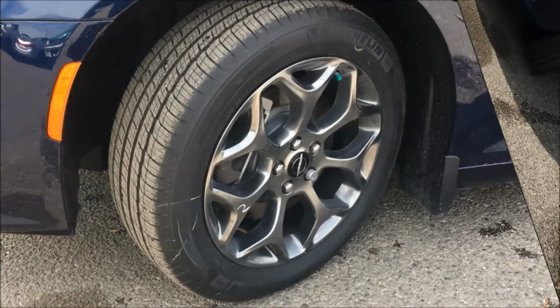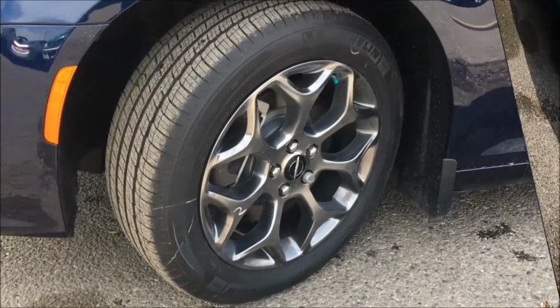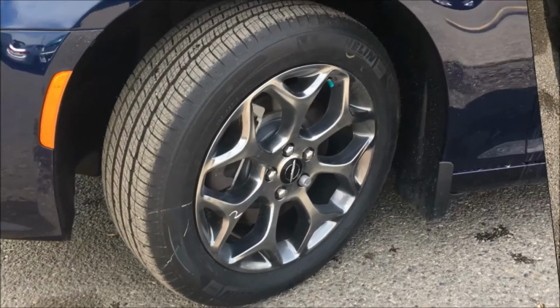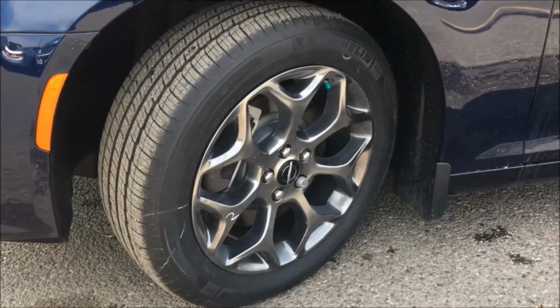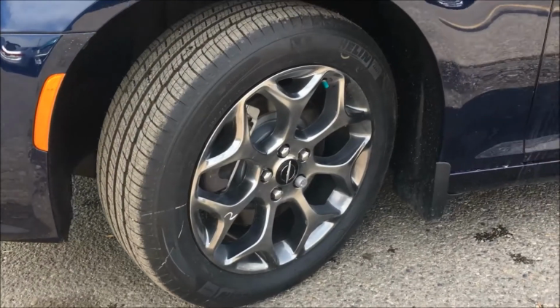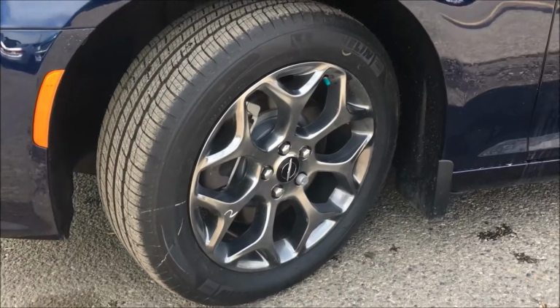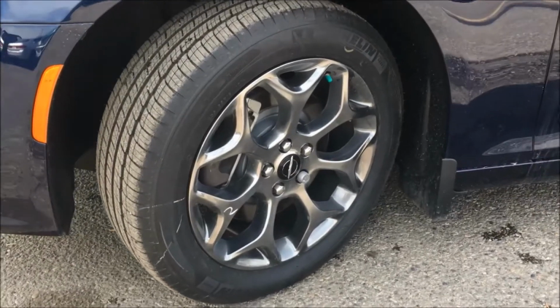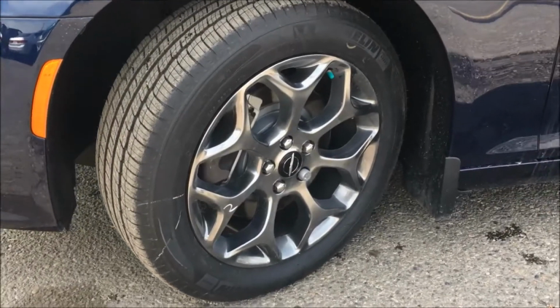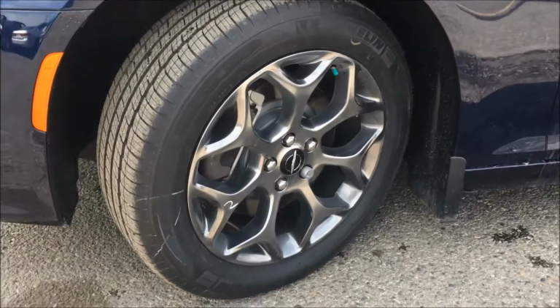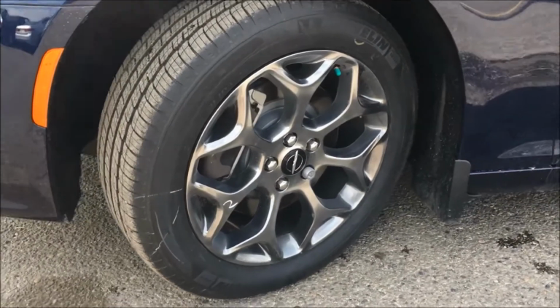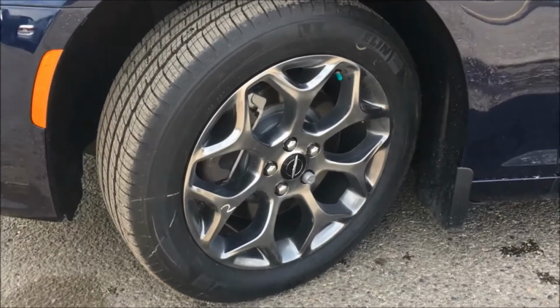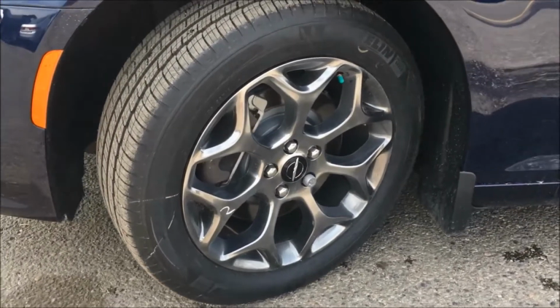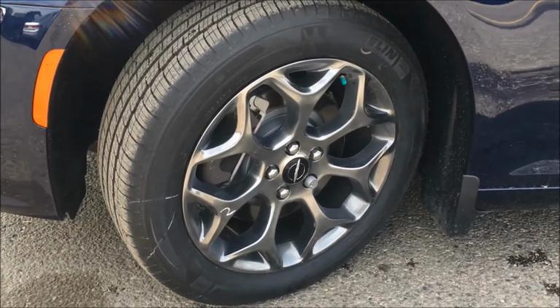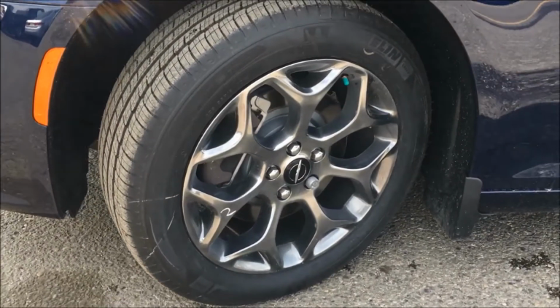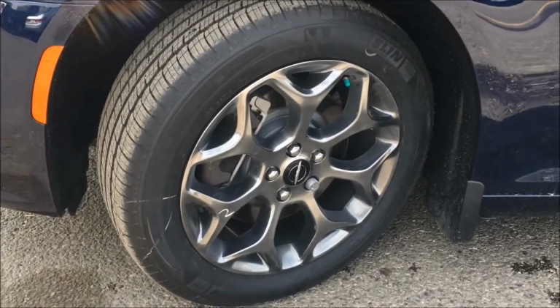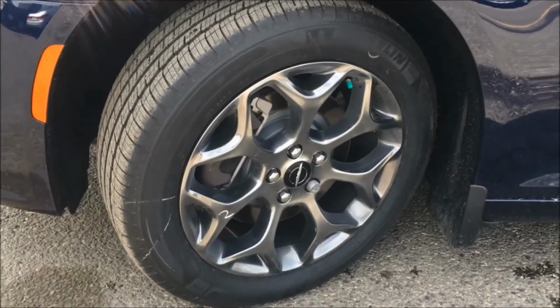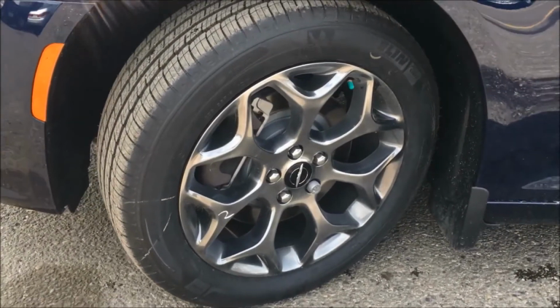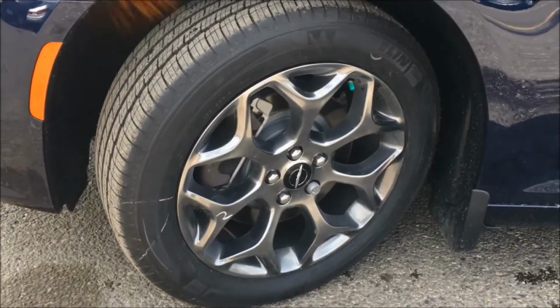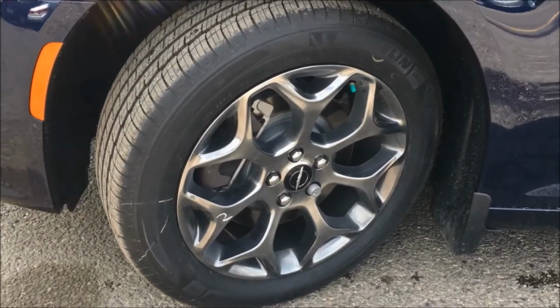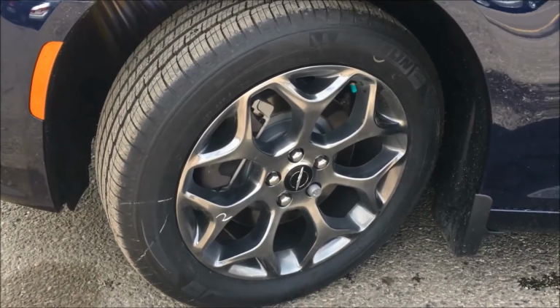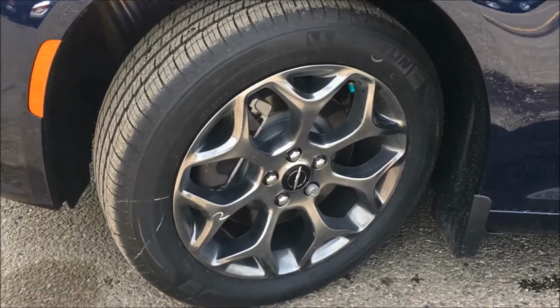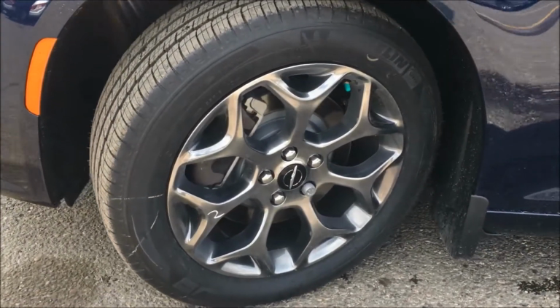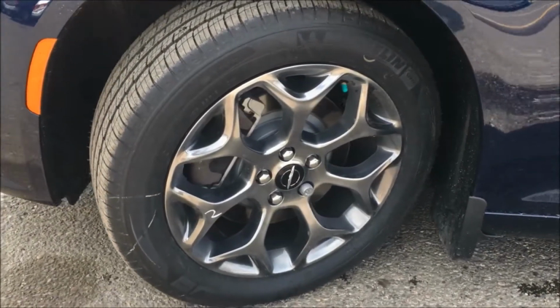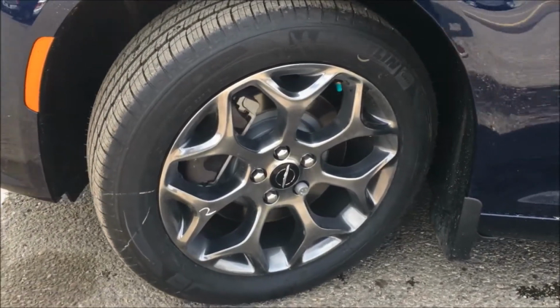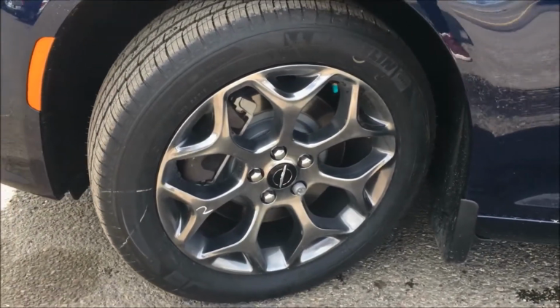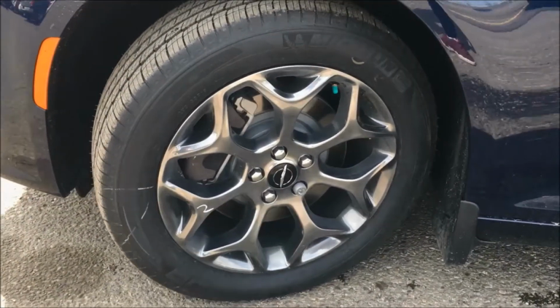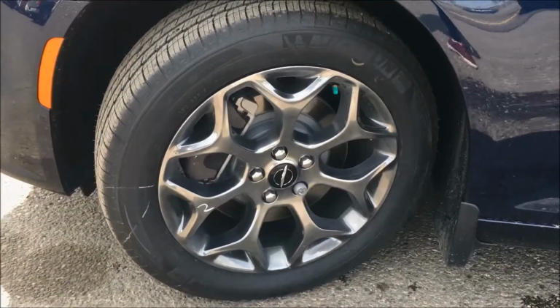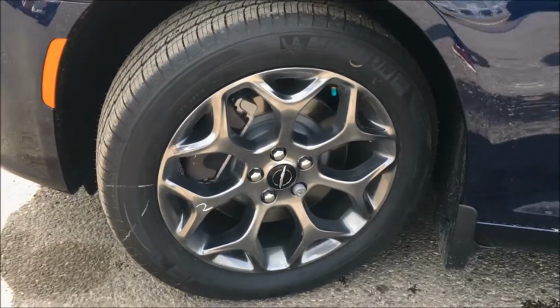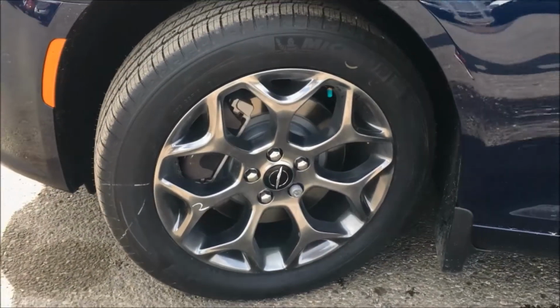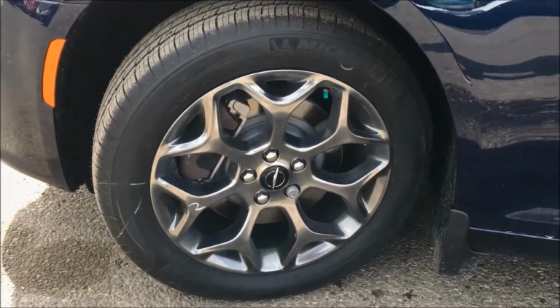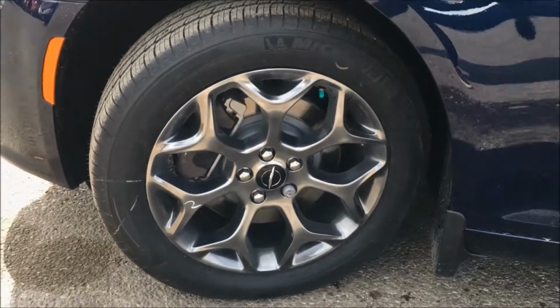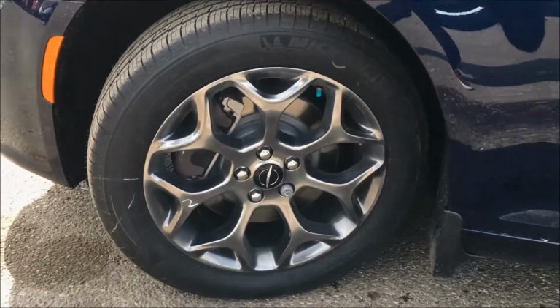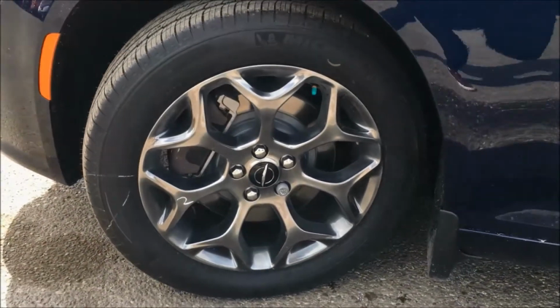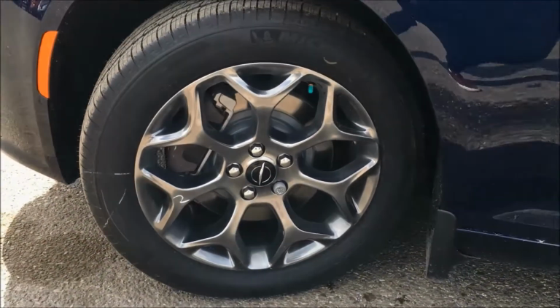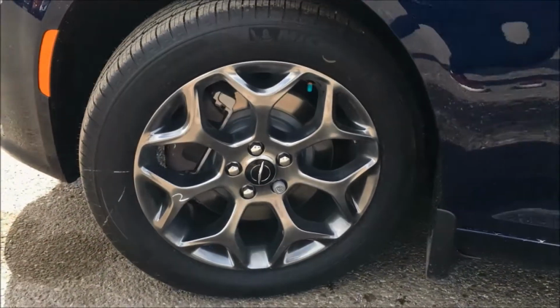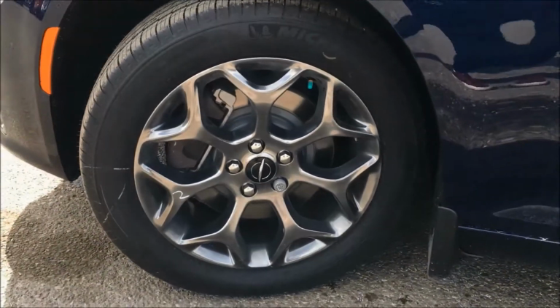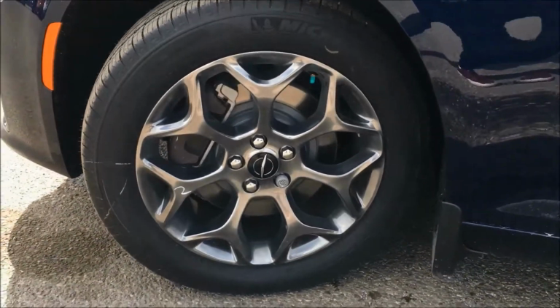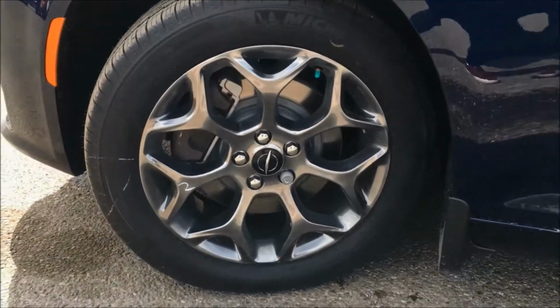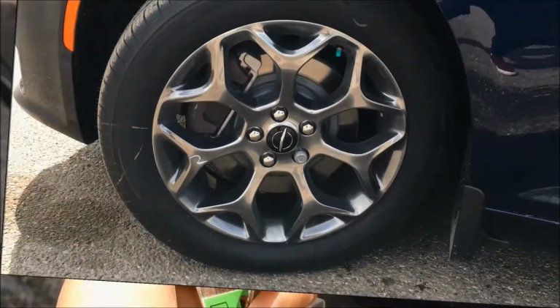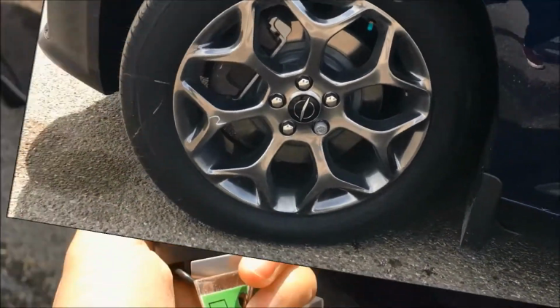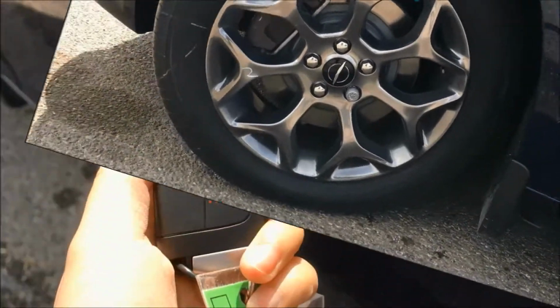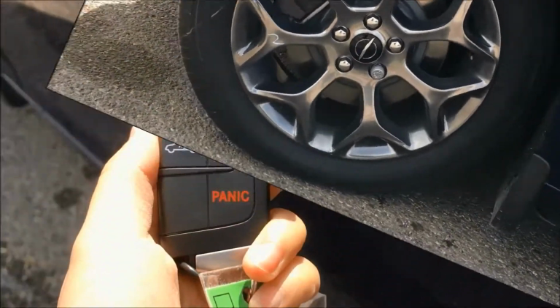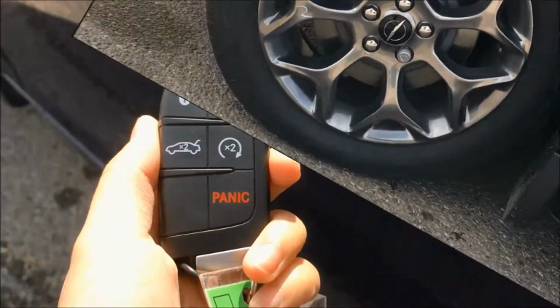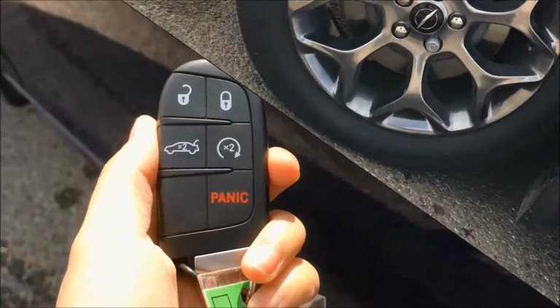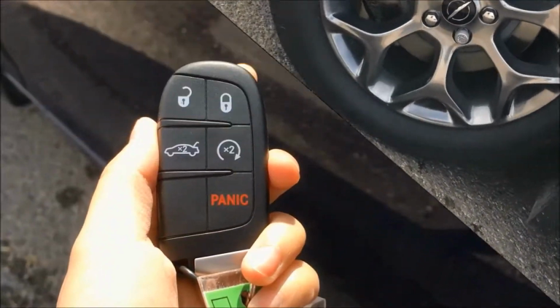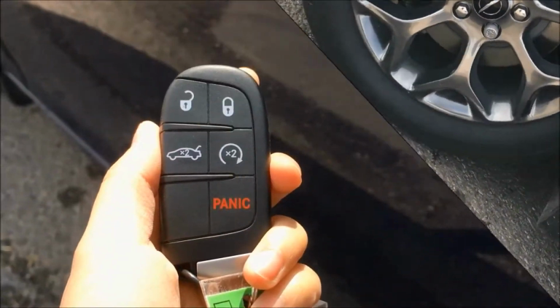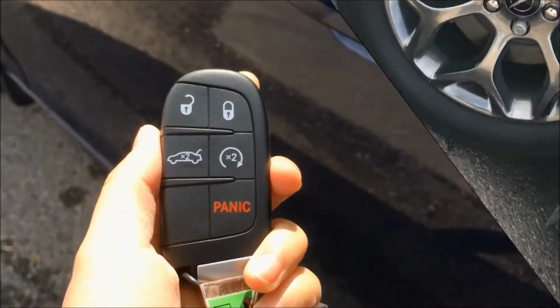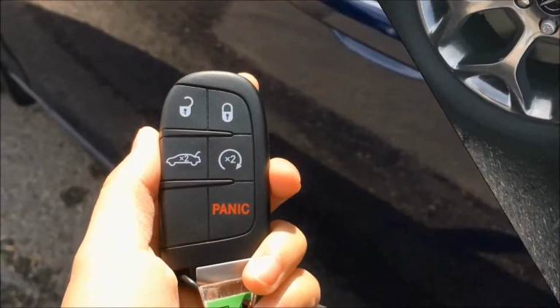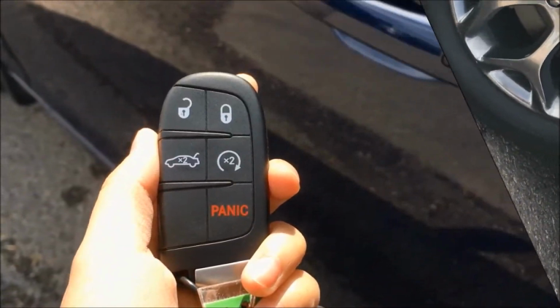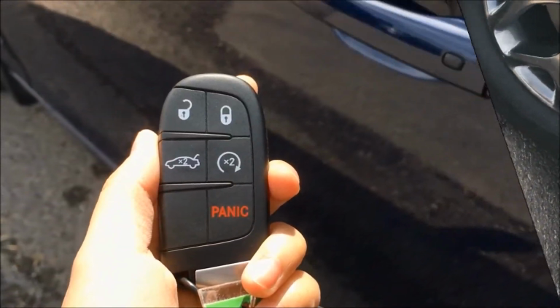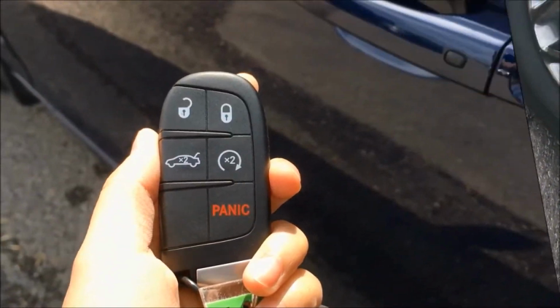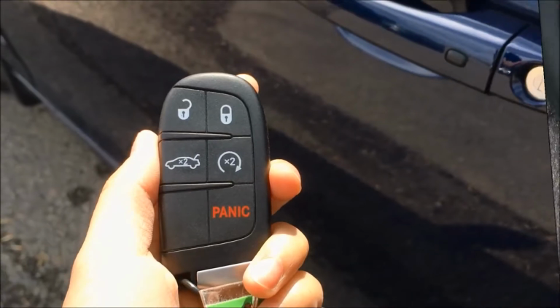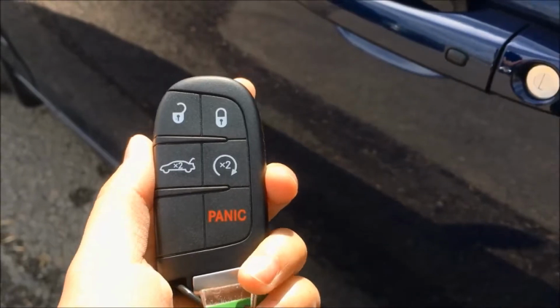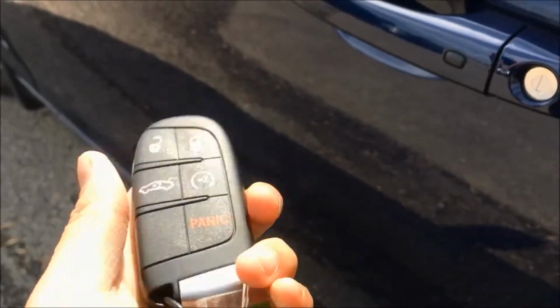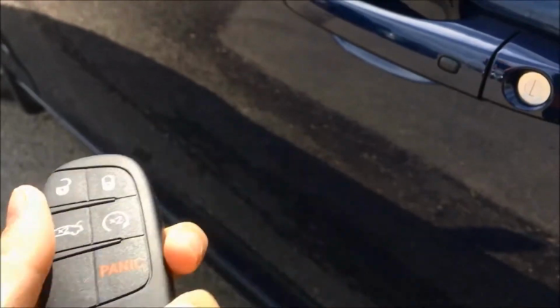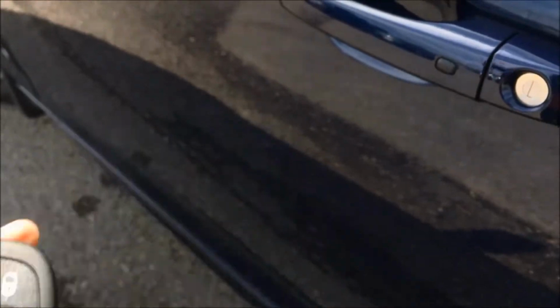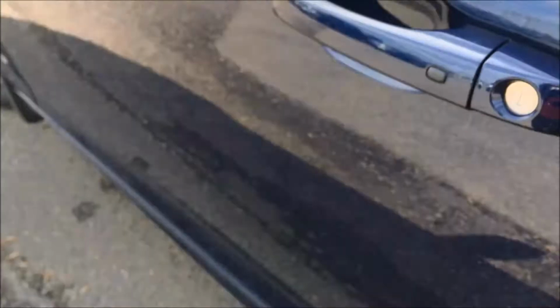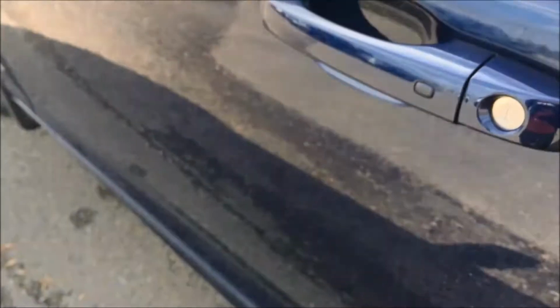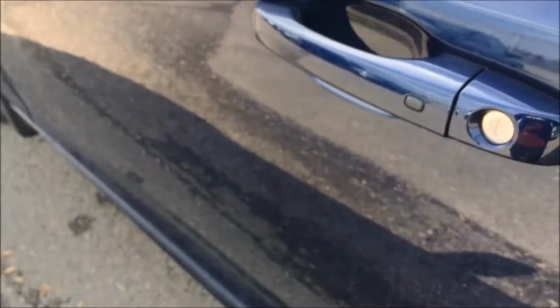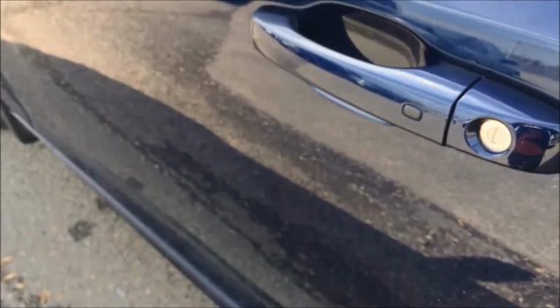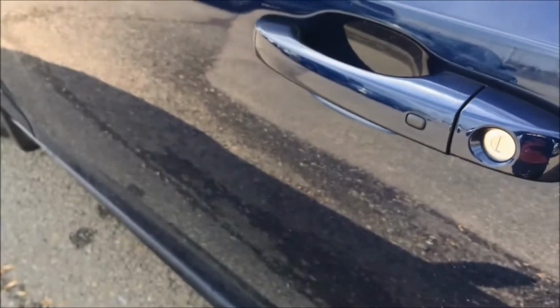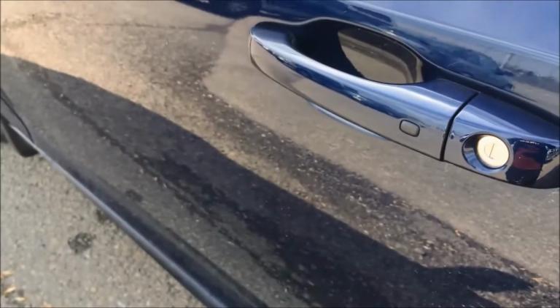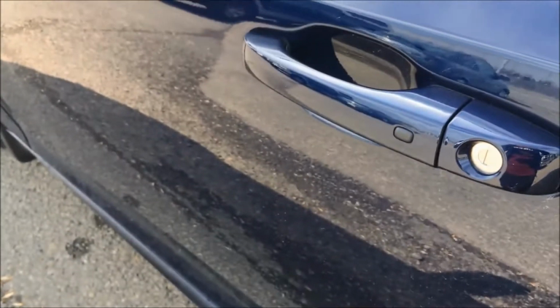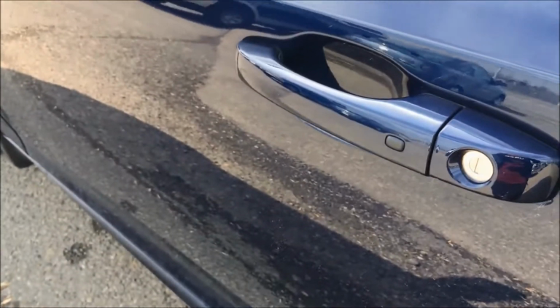Down by the wheels, this 300S is sitting on 20-inch hyper black aluminum wheels. On the key you have your remote start and power trunk release.